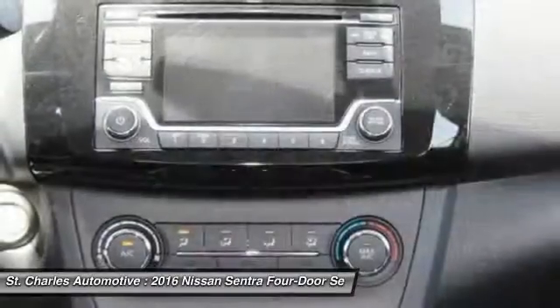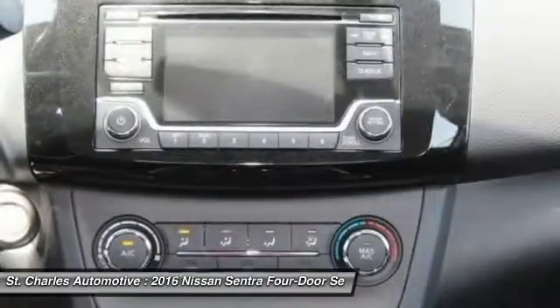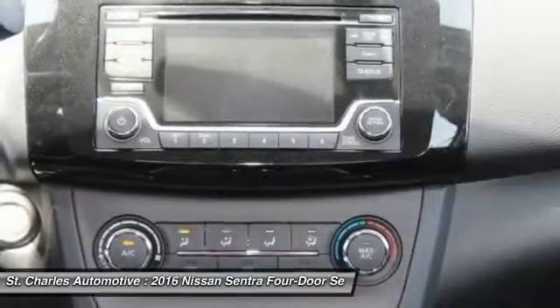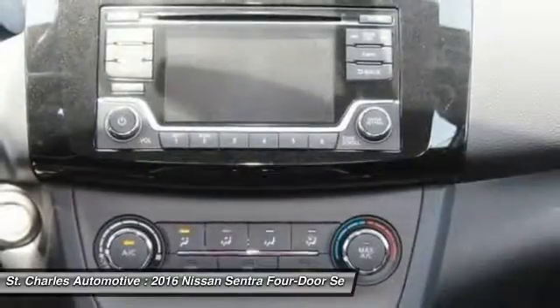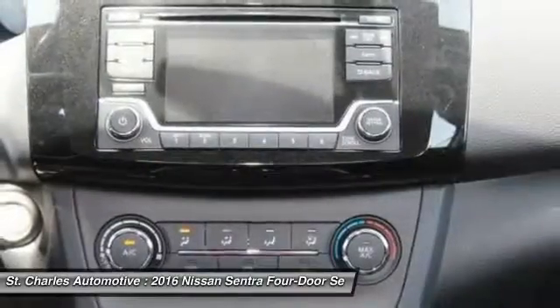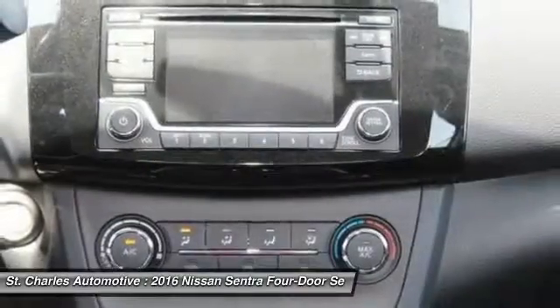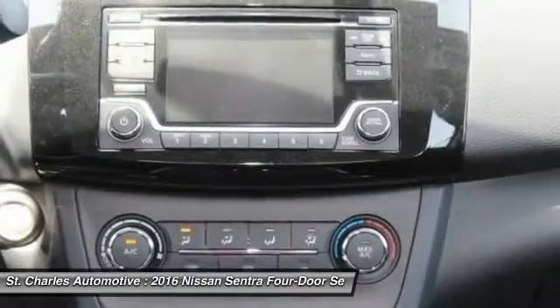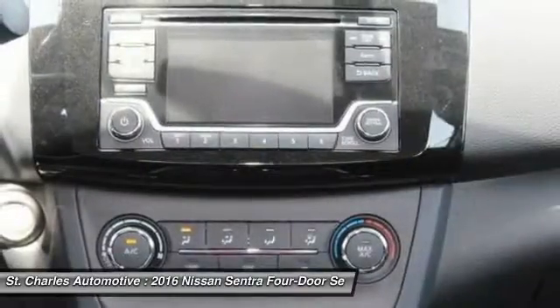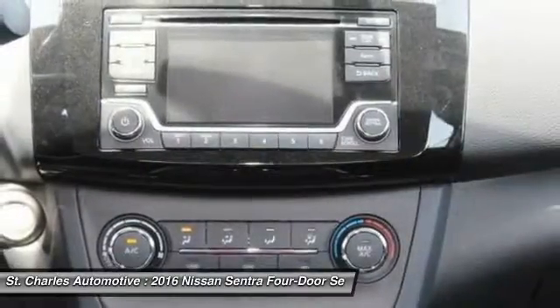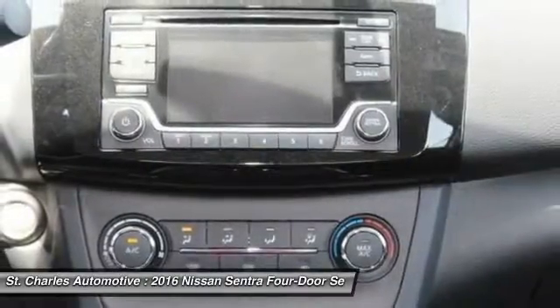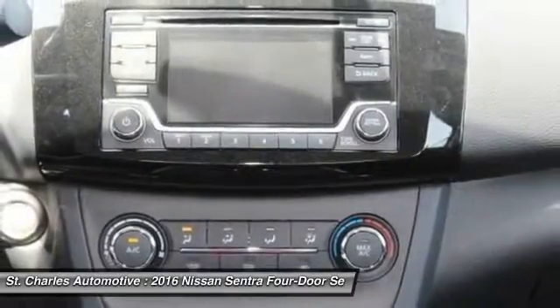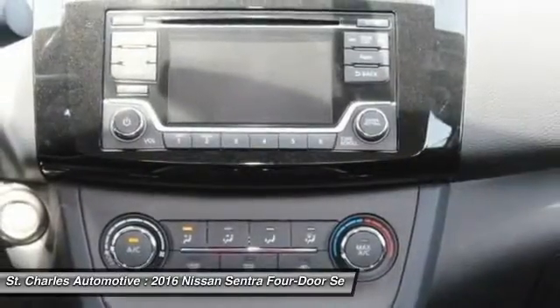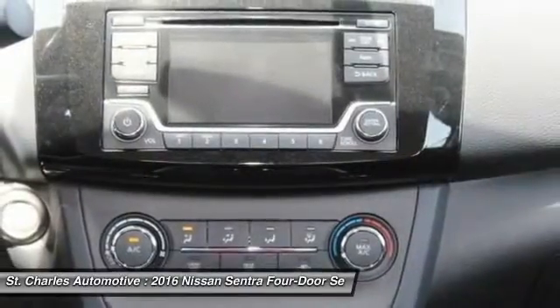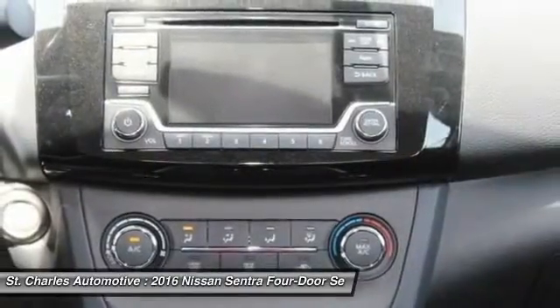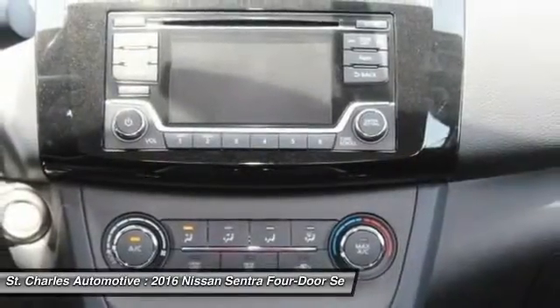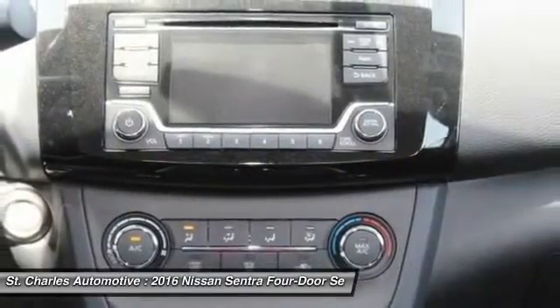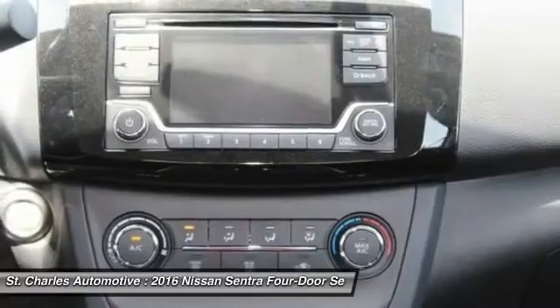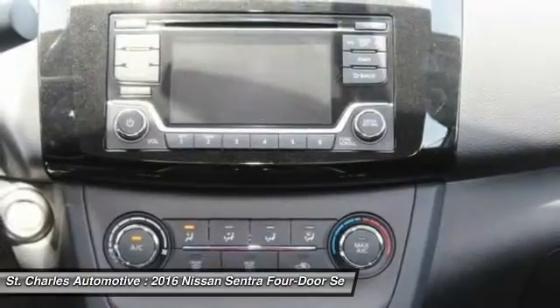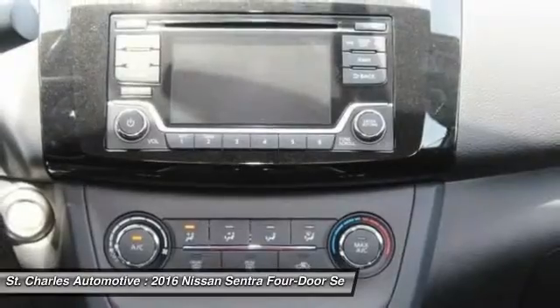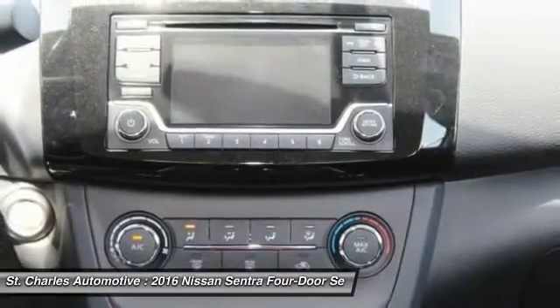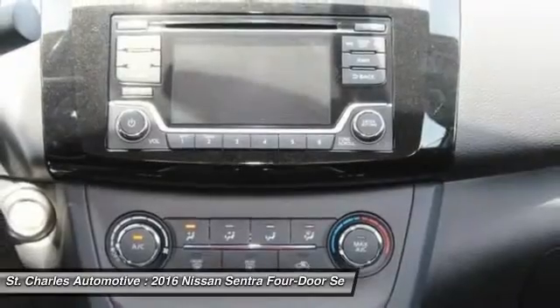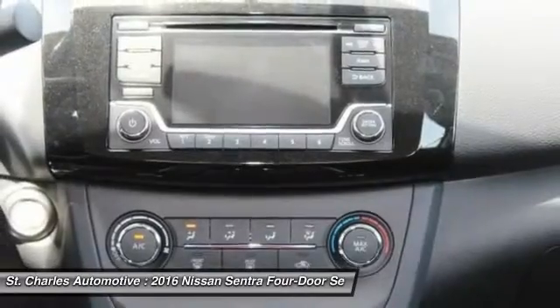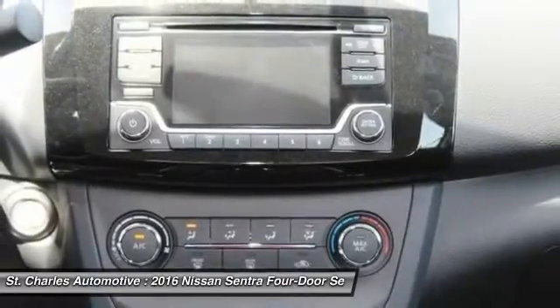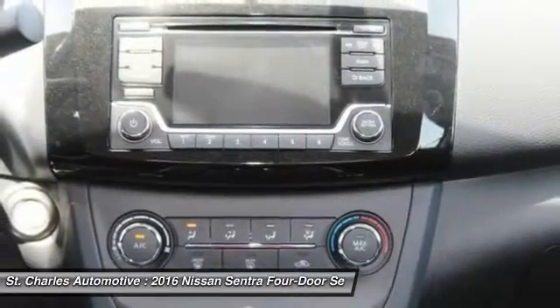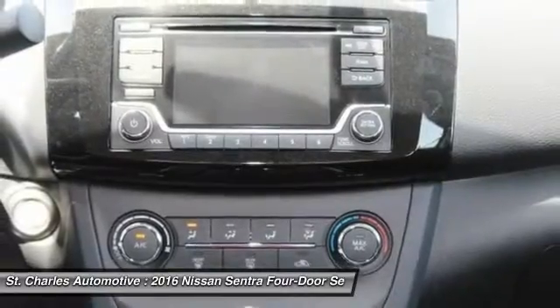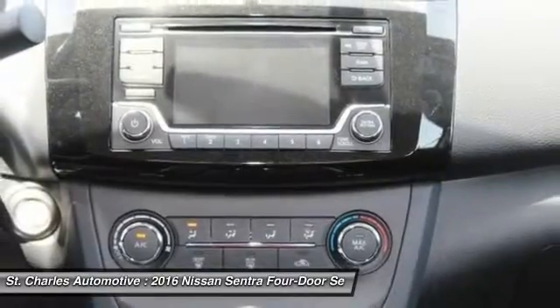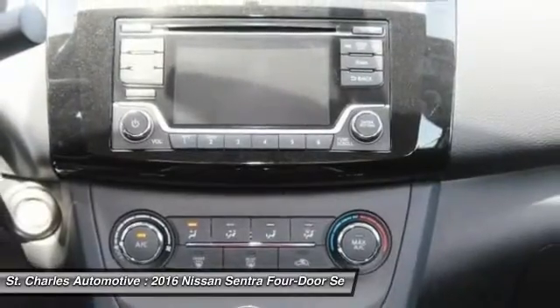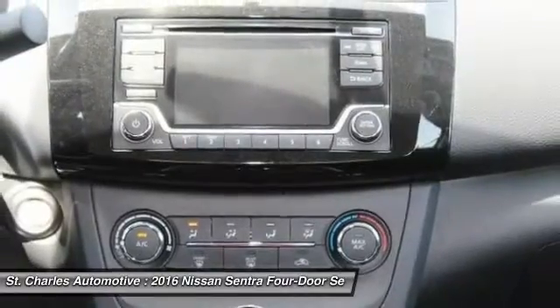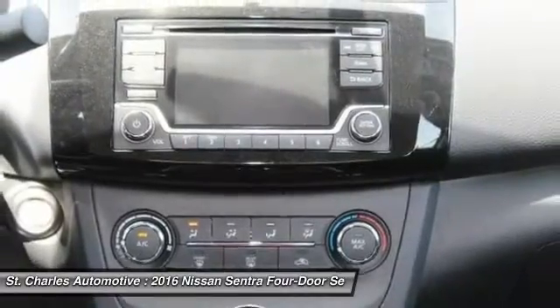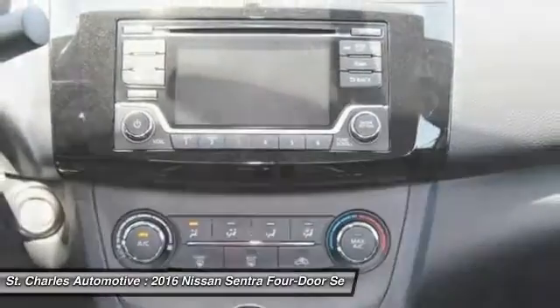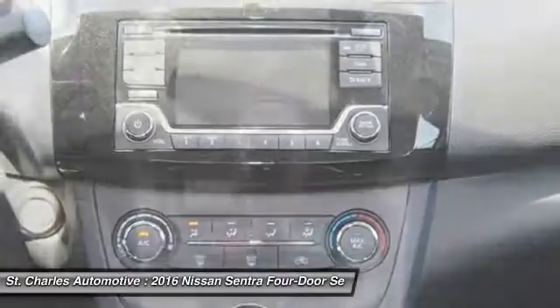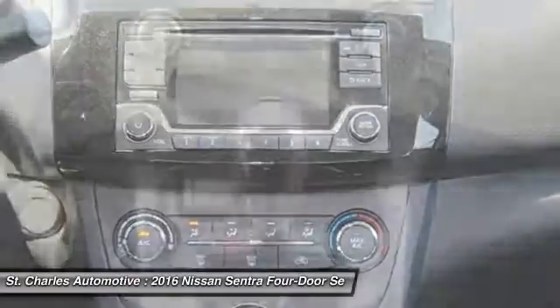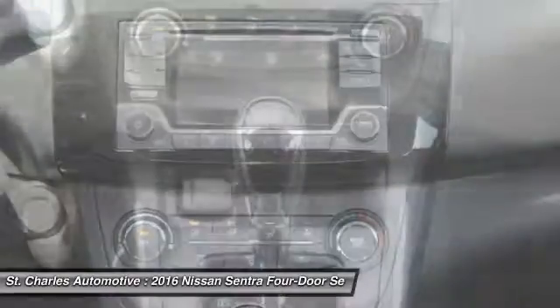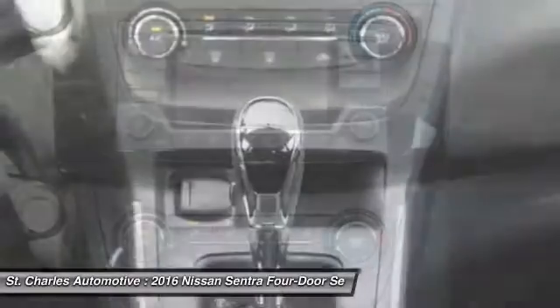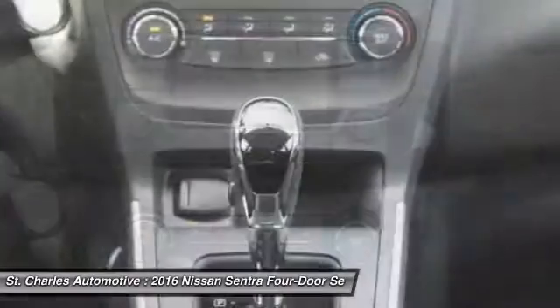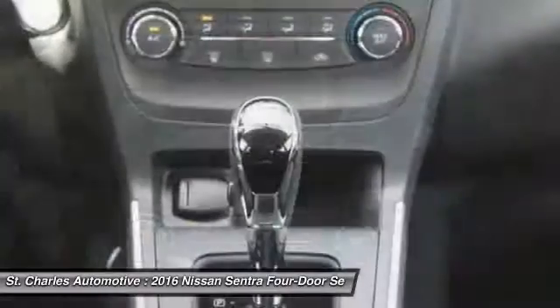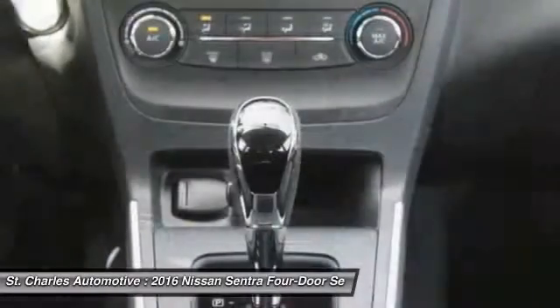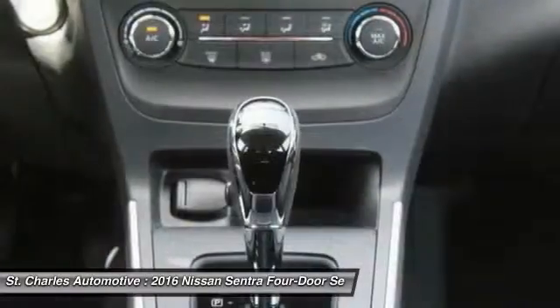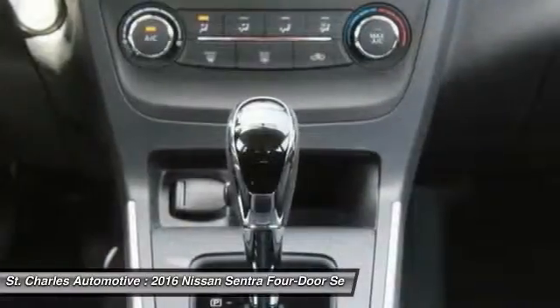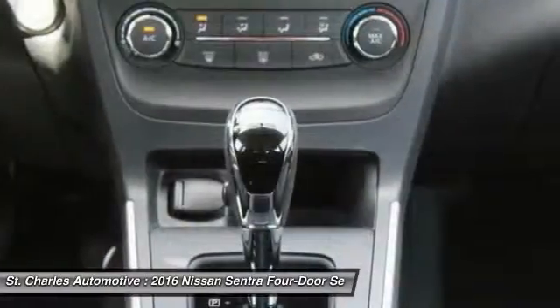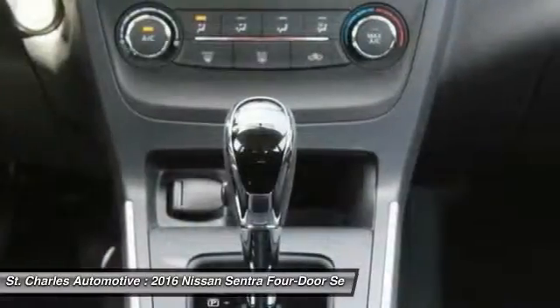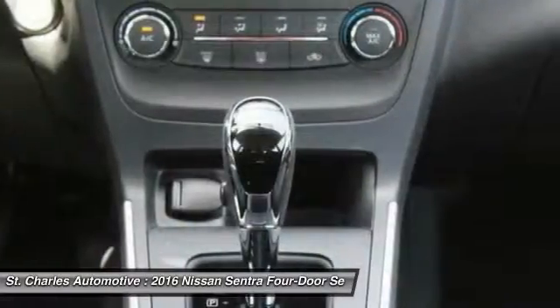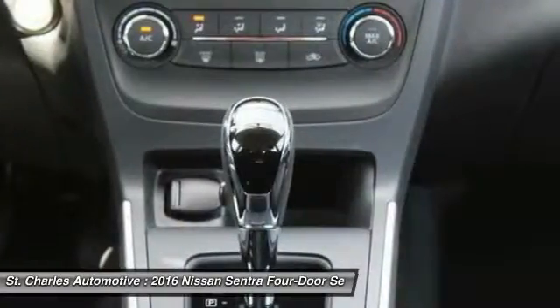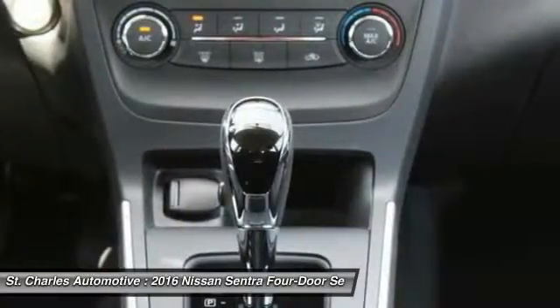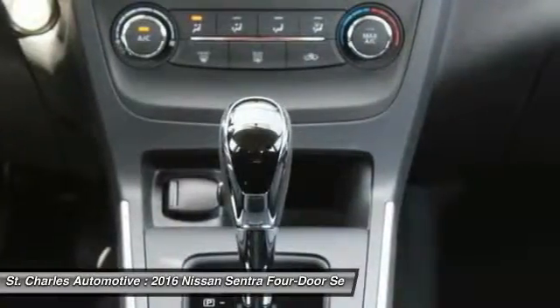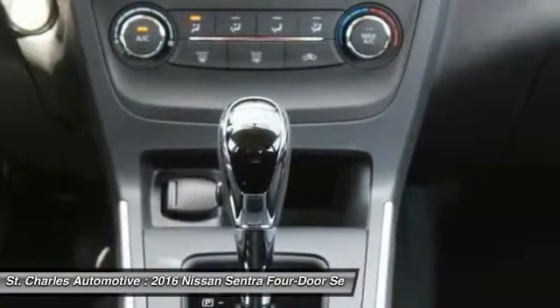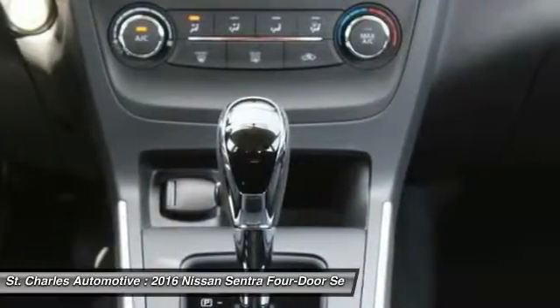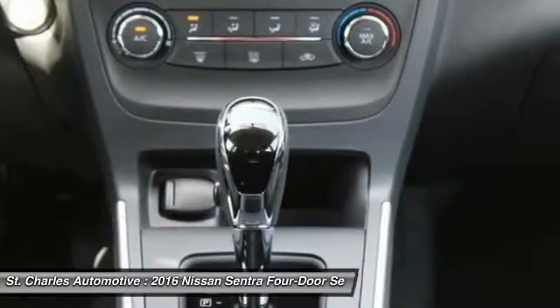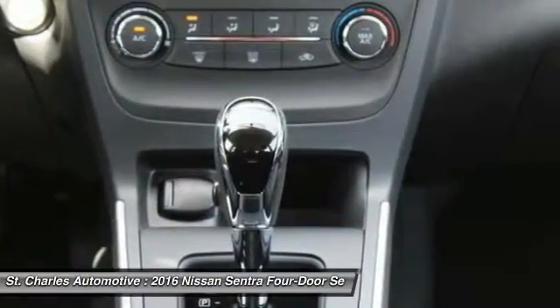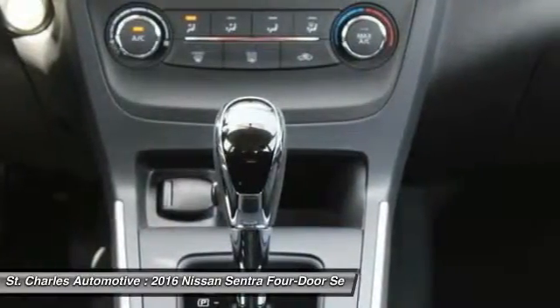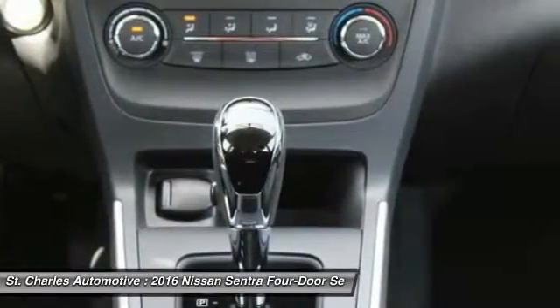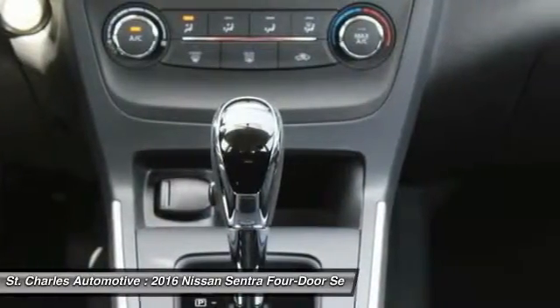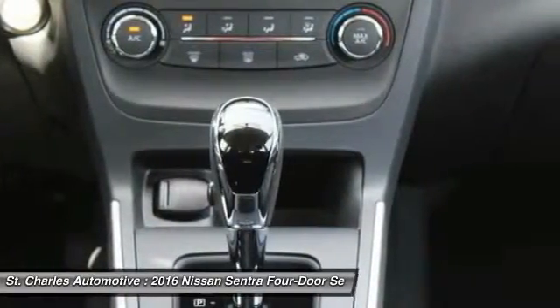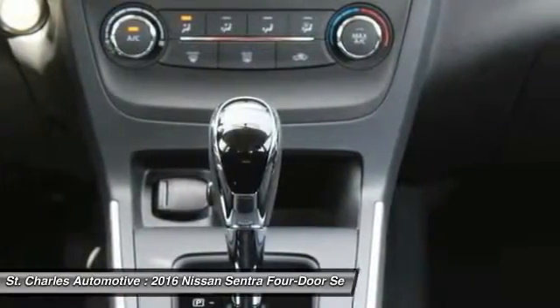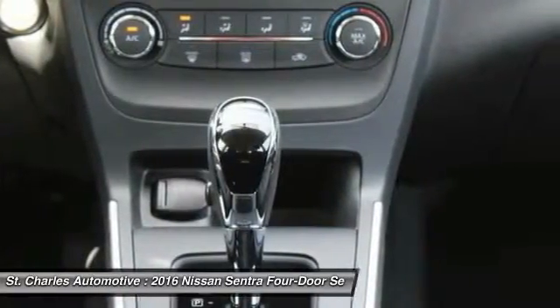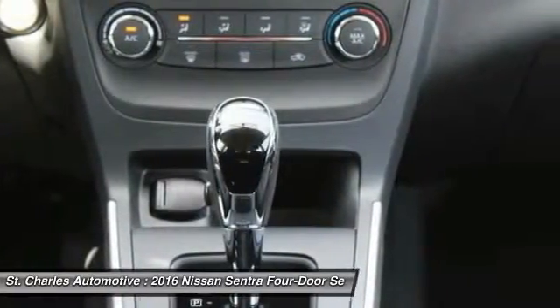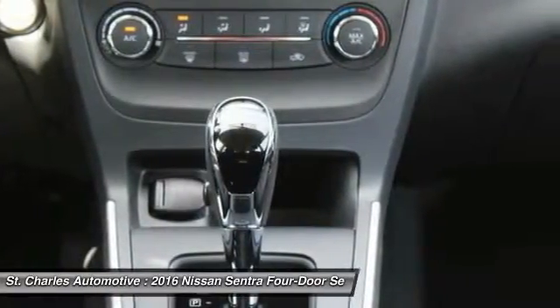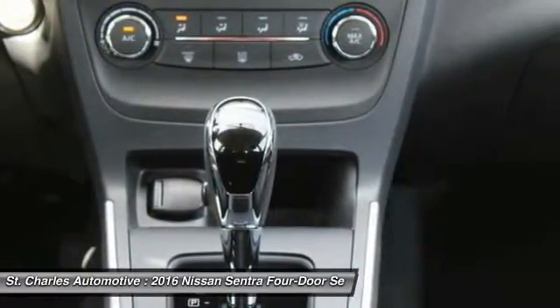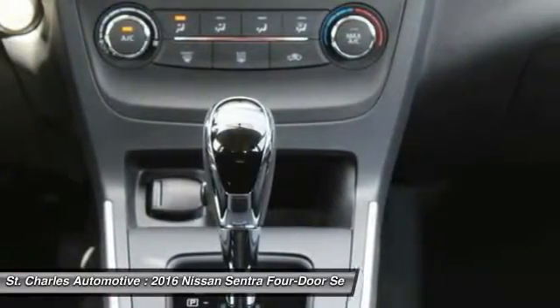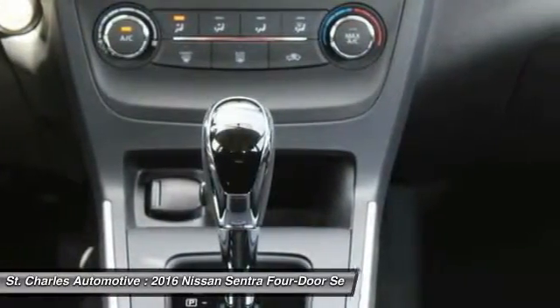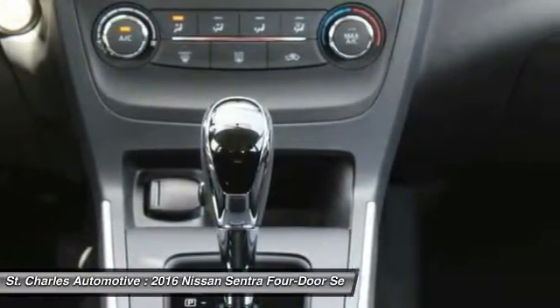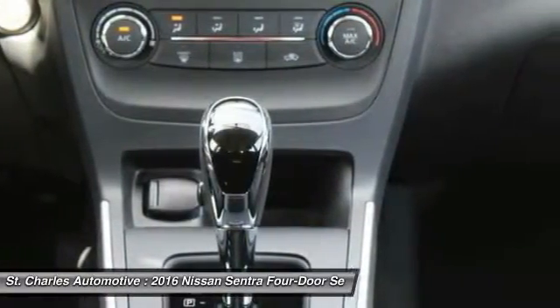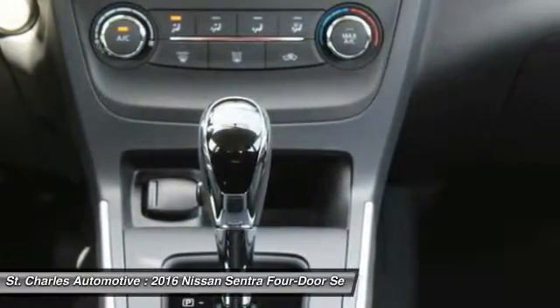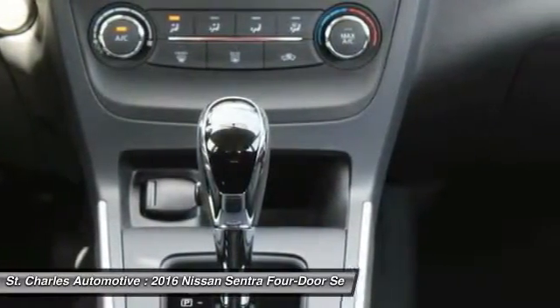Anti-lock braking system, leather wrapped steering wheel, Bluetooth, driver airbag, and power steering.